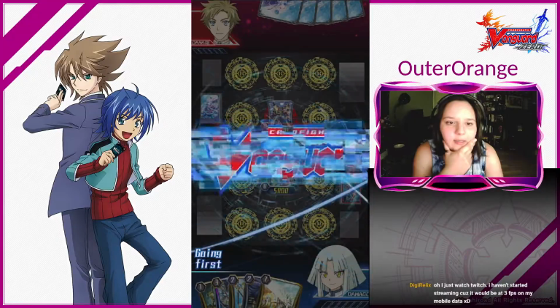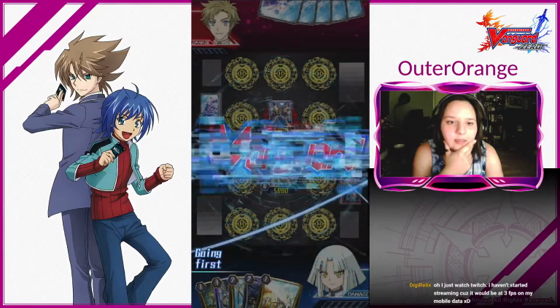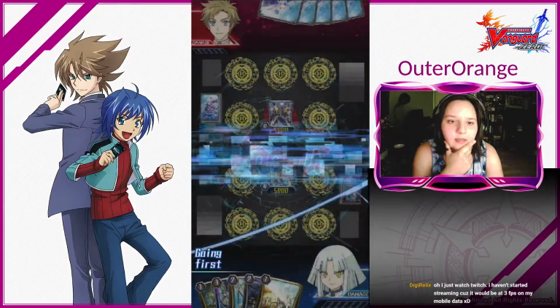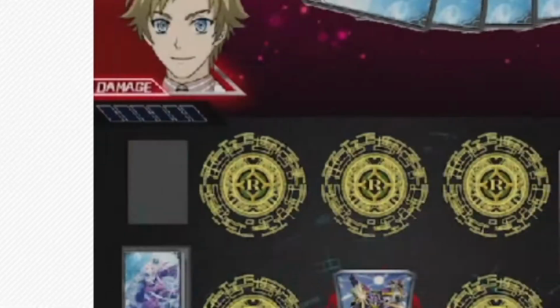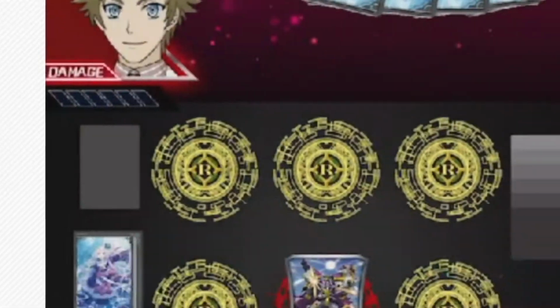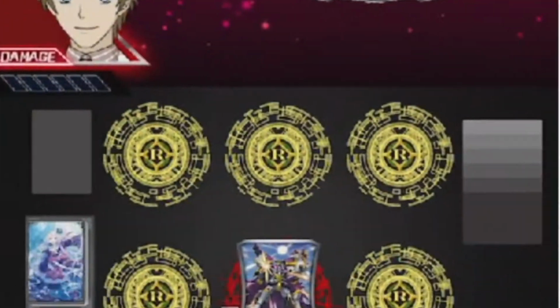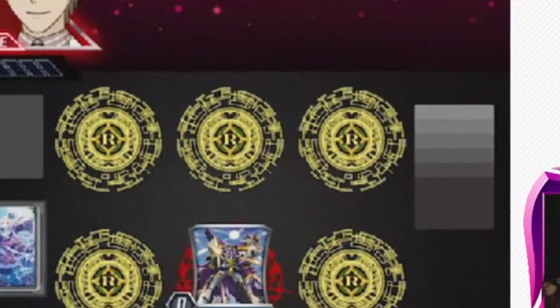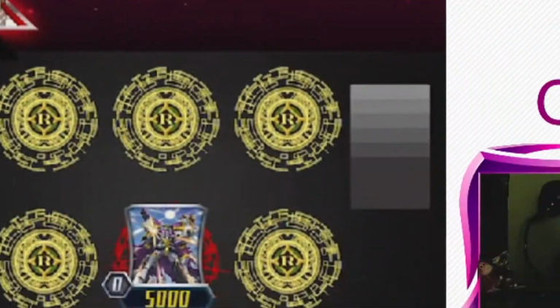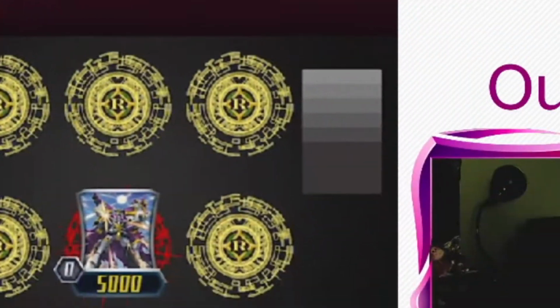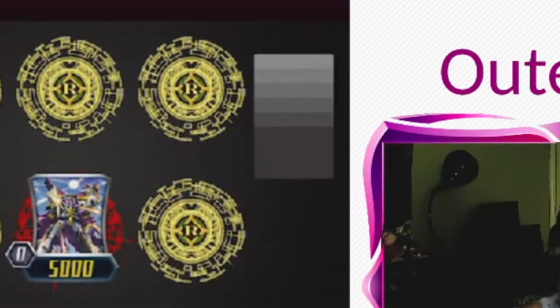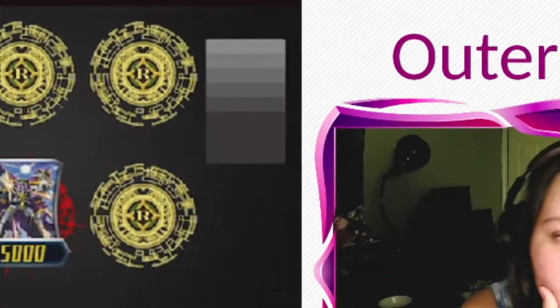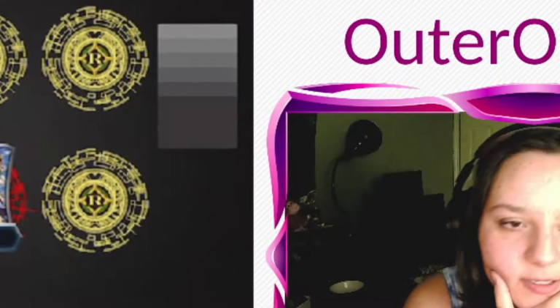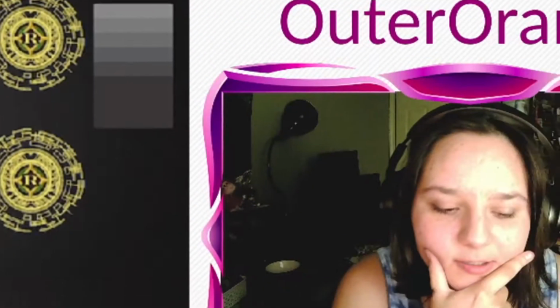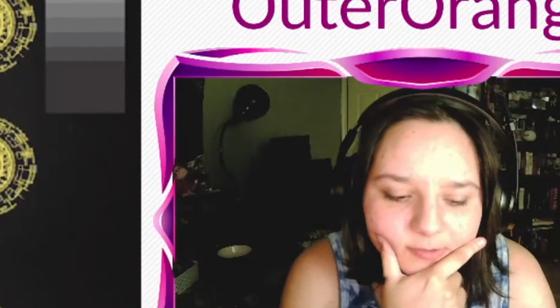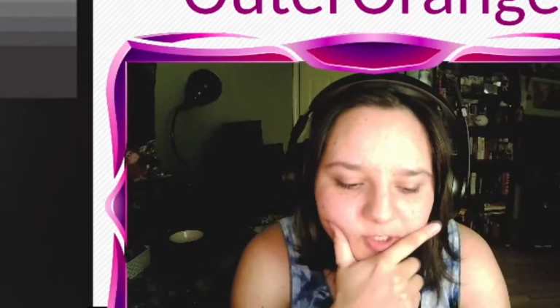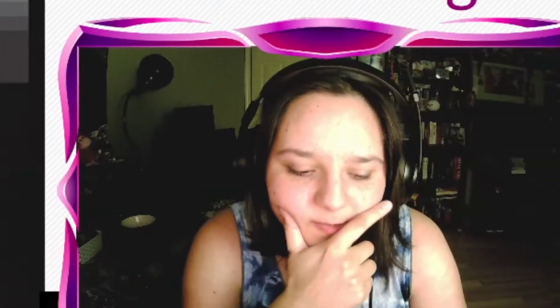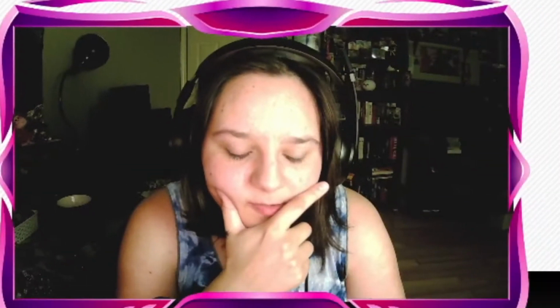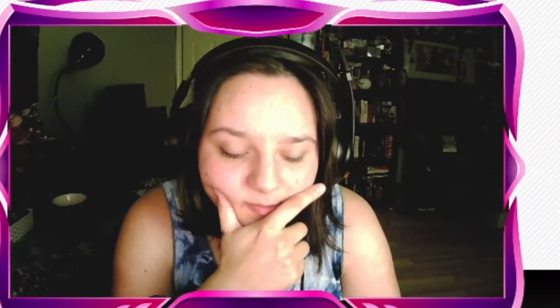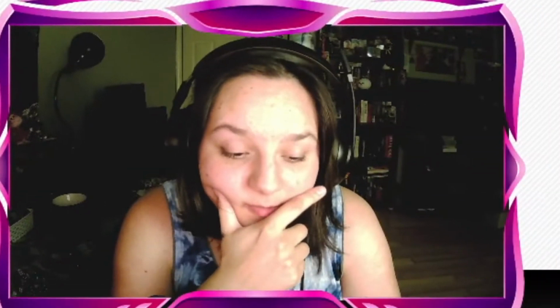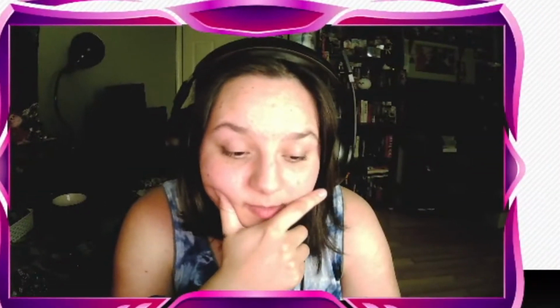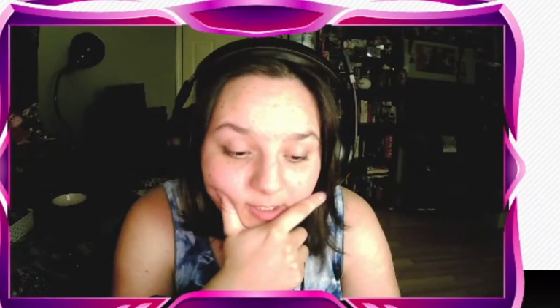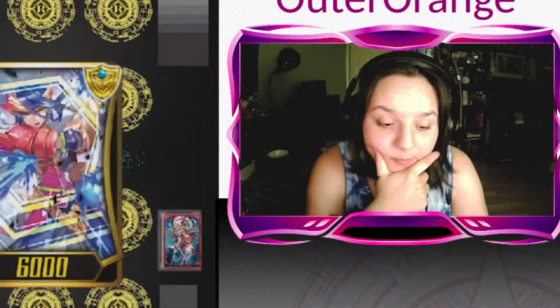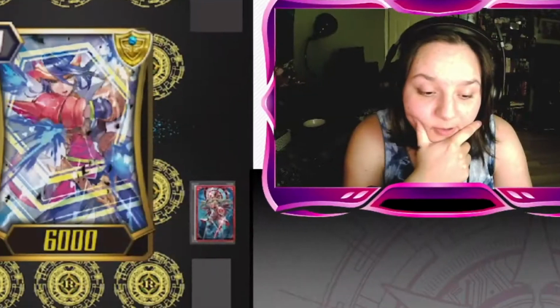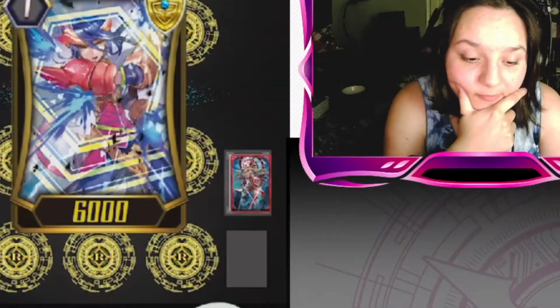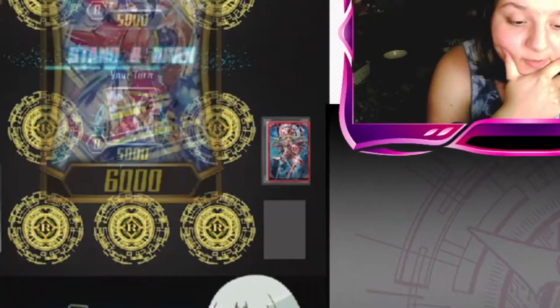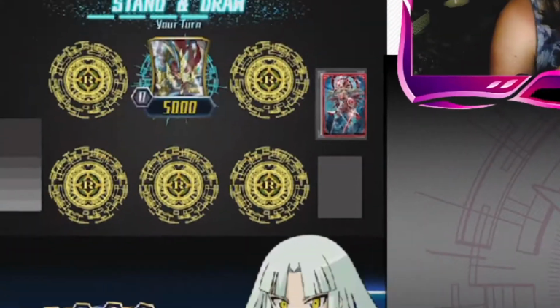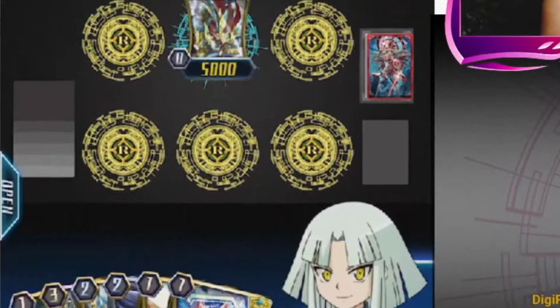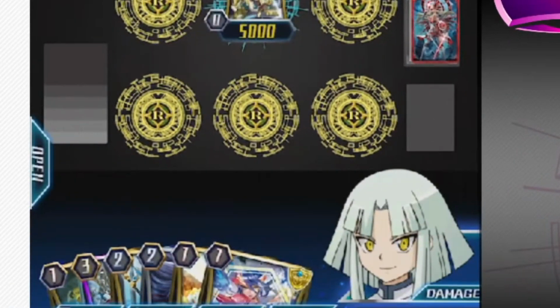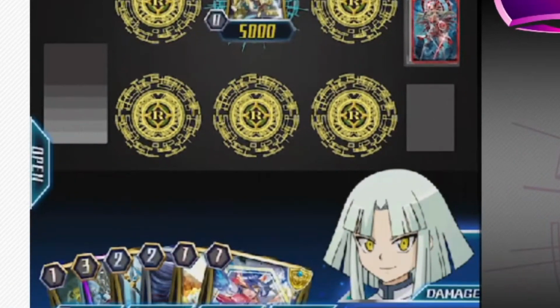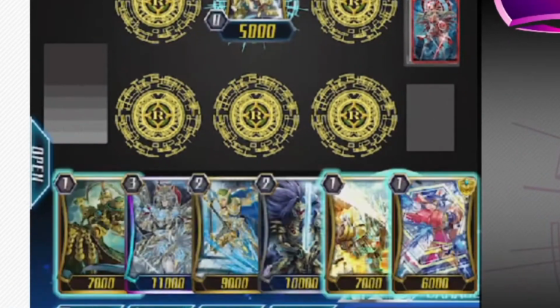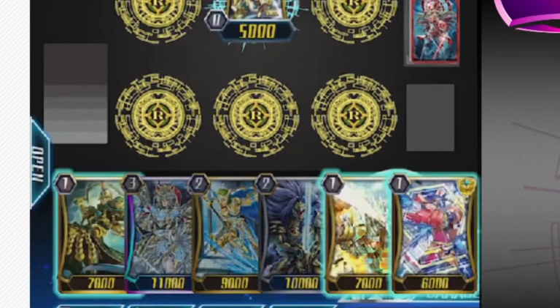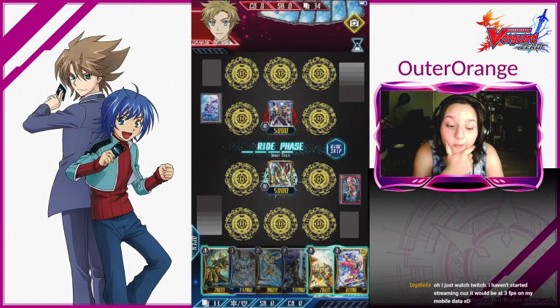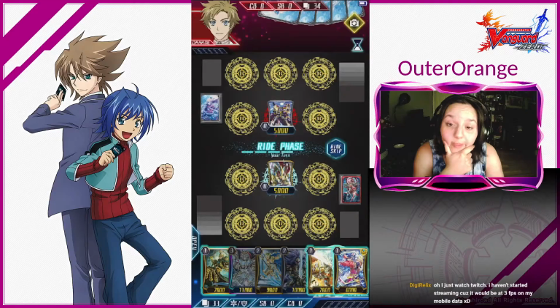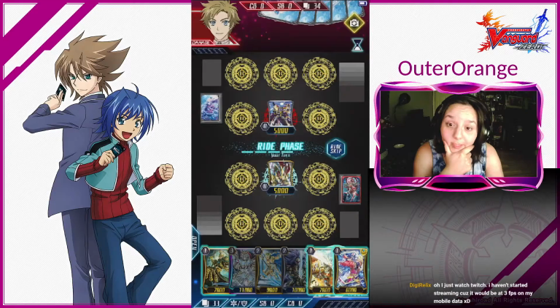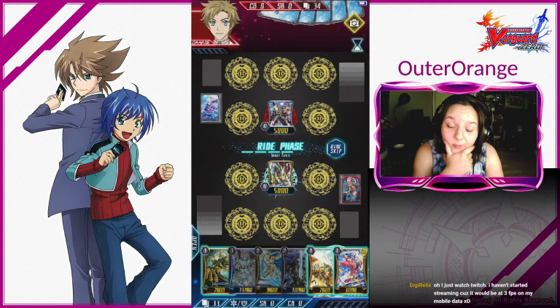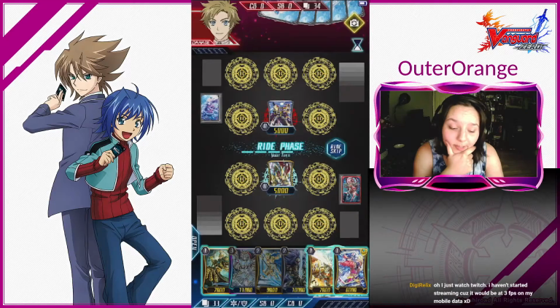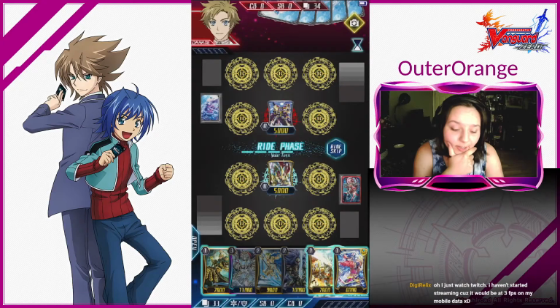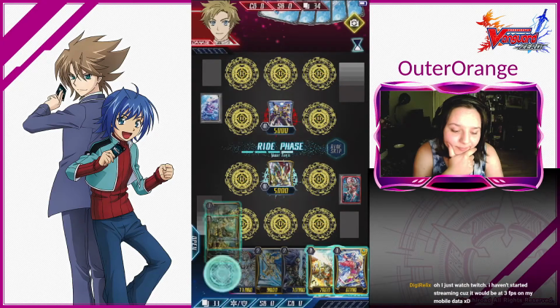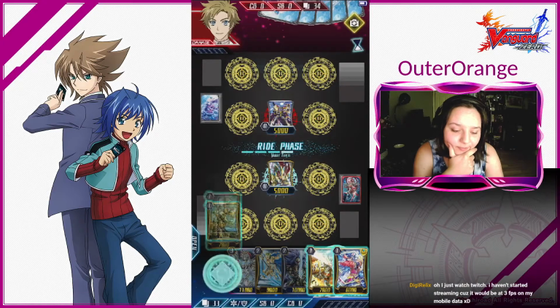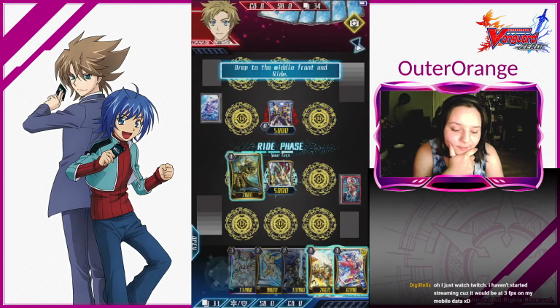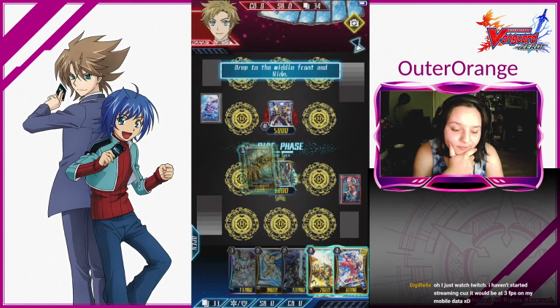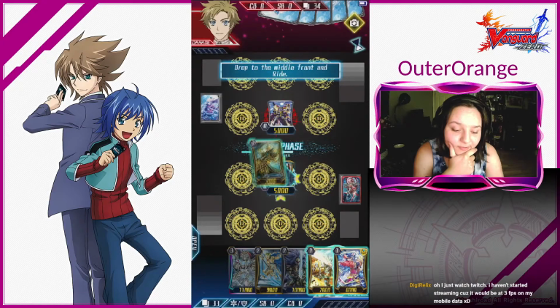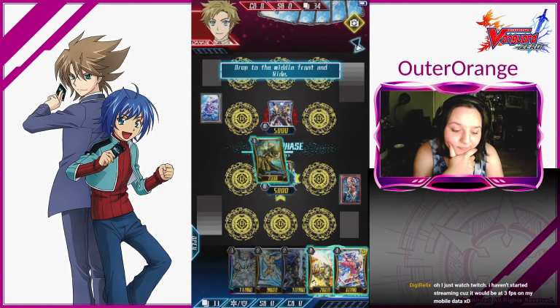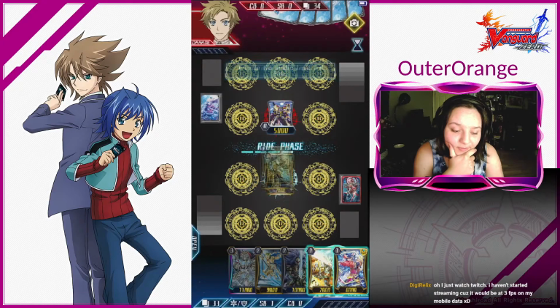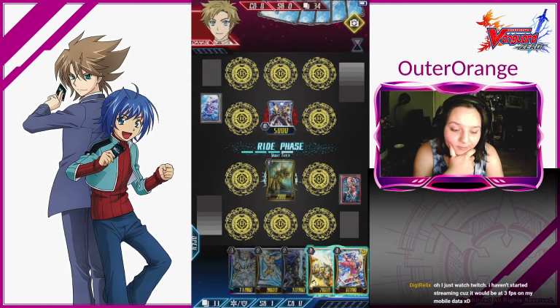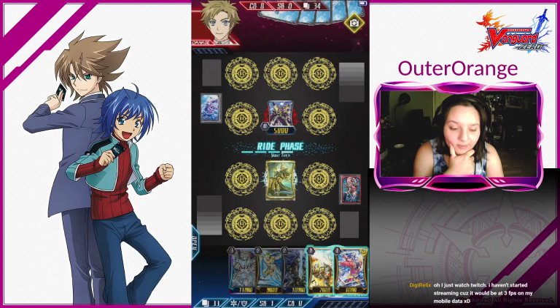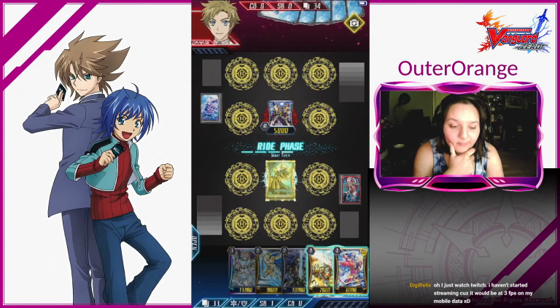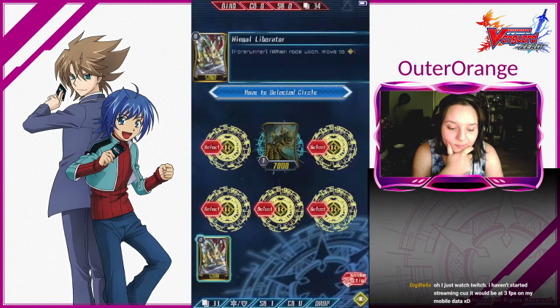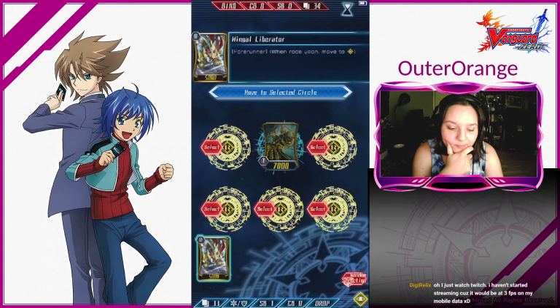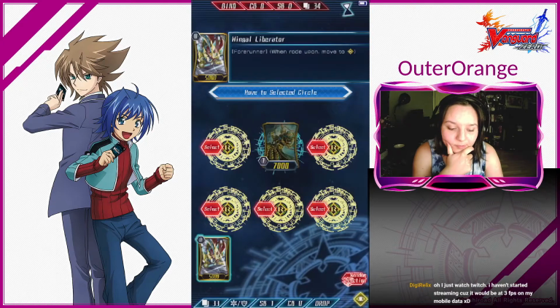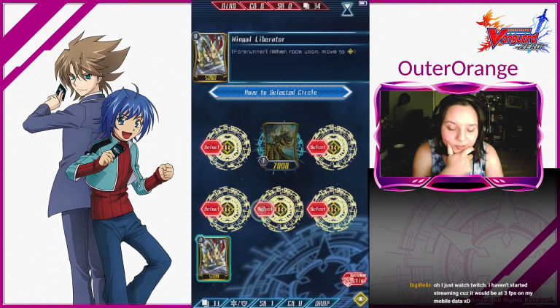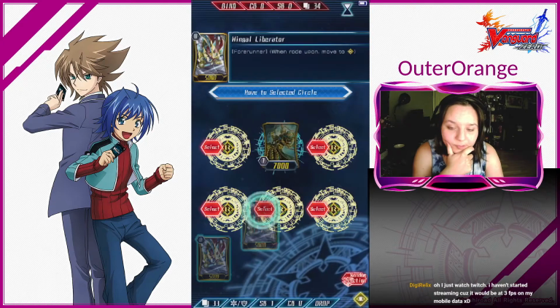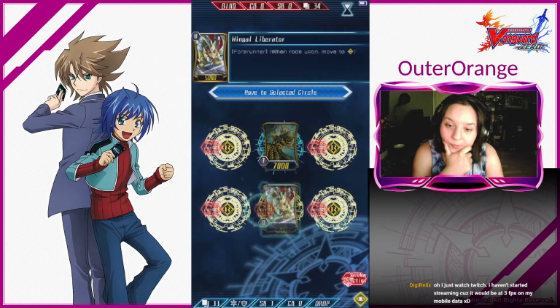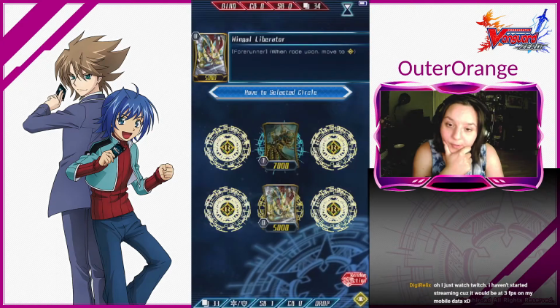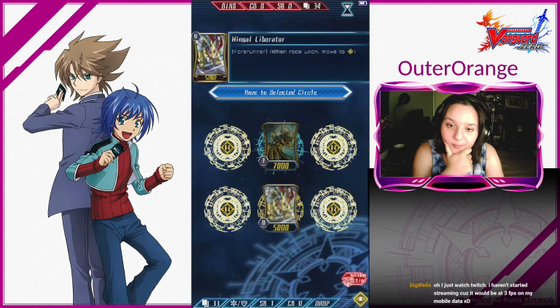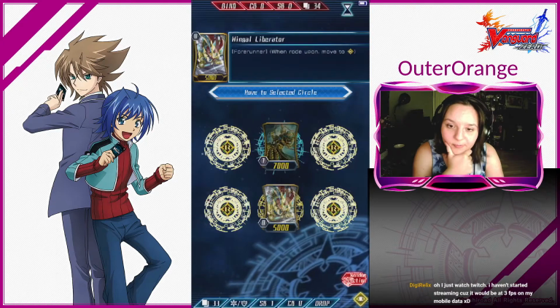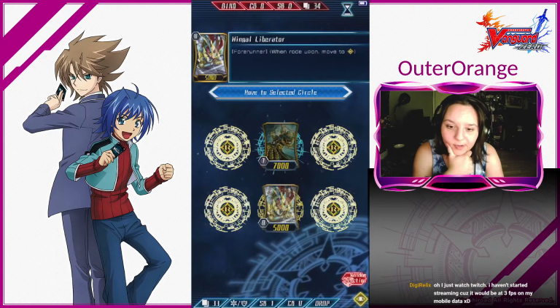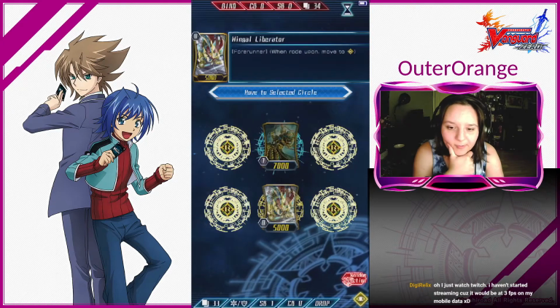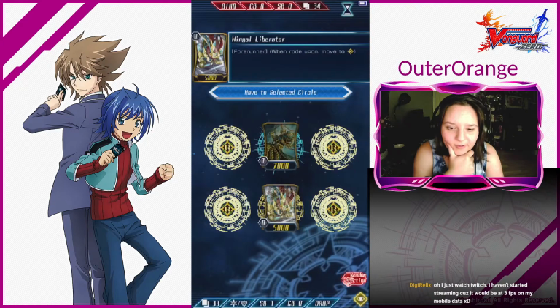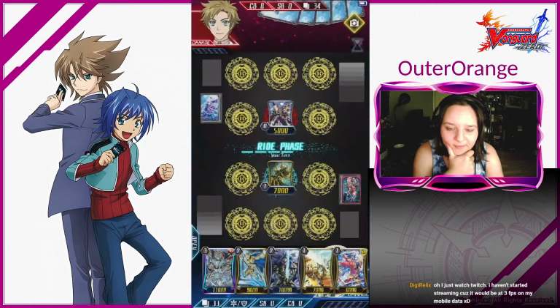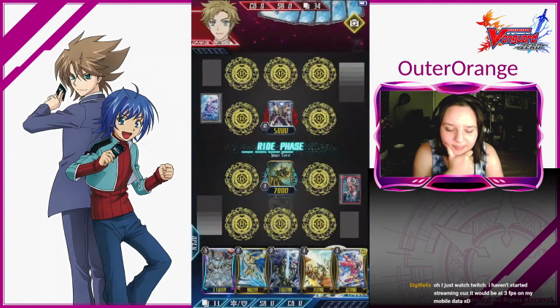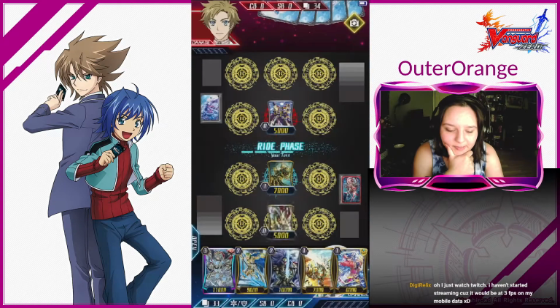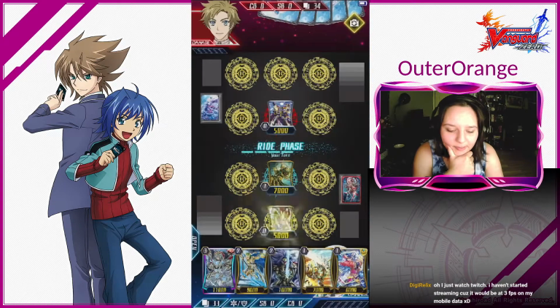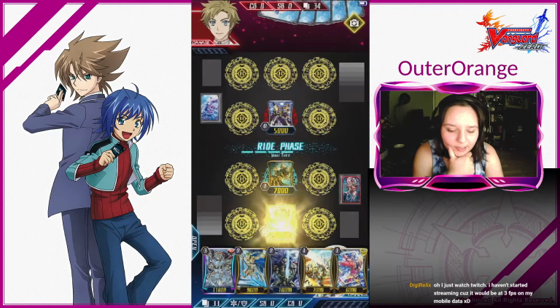We're facing DP, which means we really need perfect guards. Oh, thank you, game. That was very friendly of you — just throwing a perfect guard in my face like that.